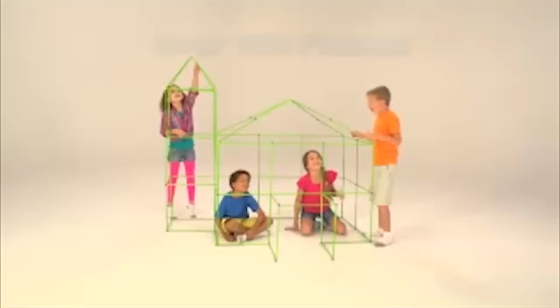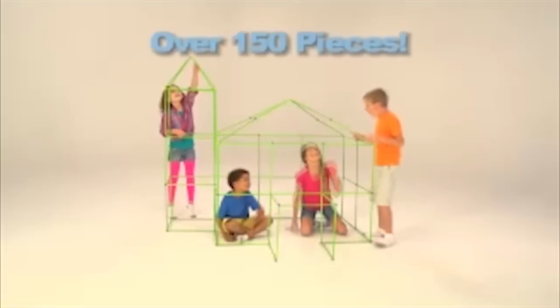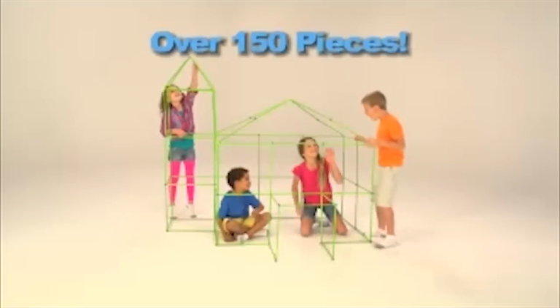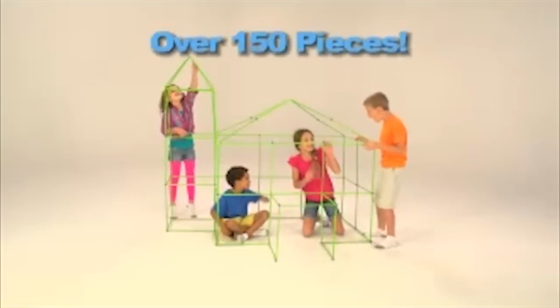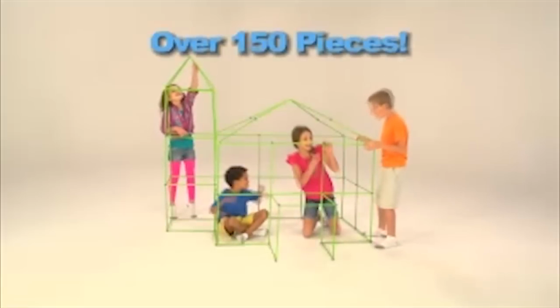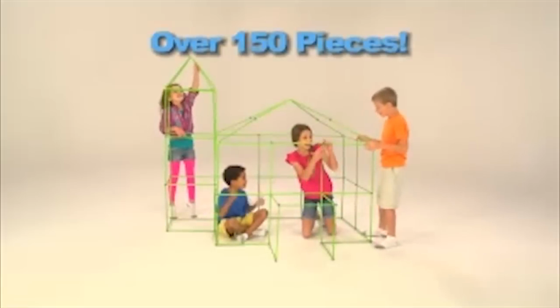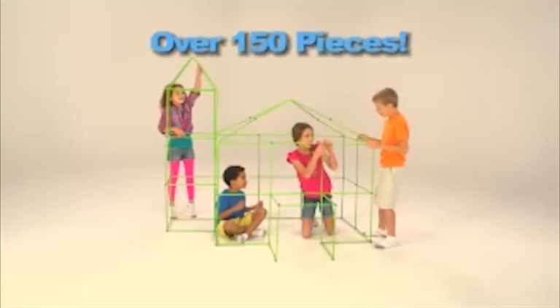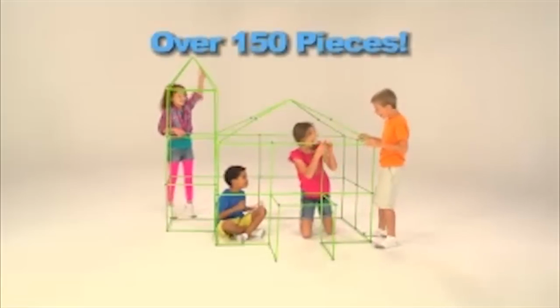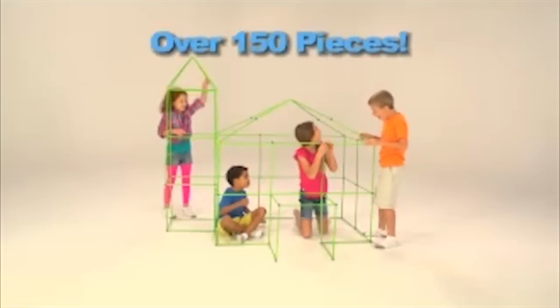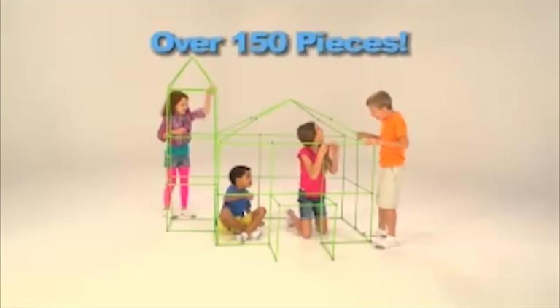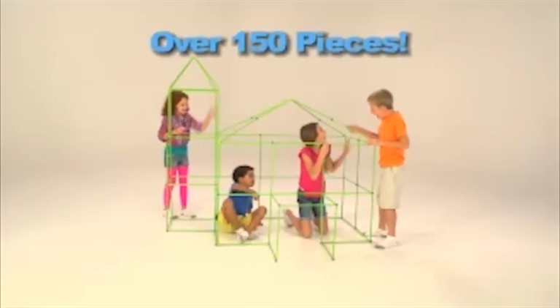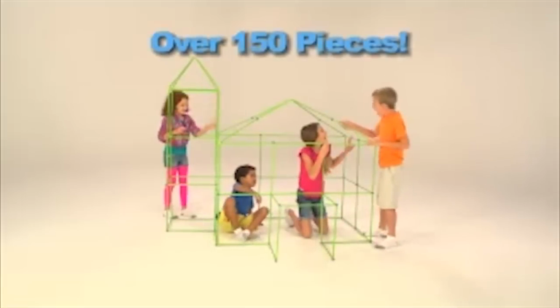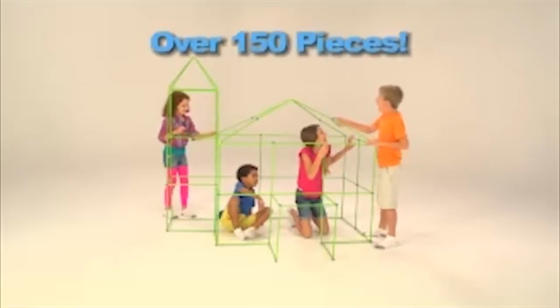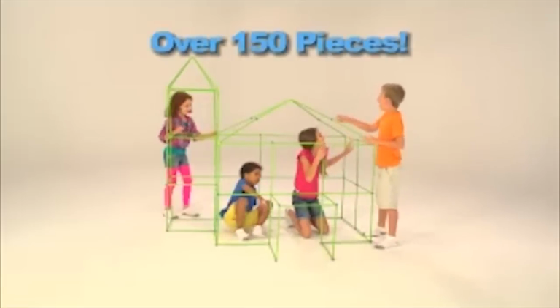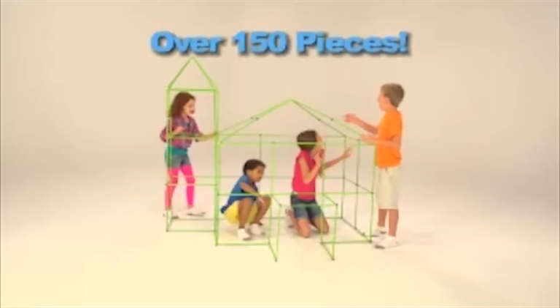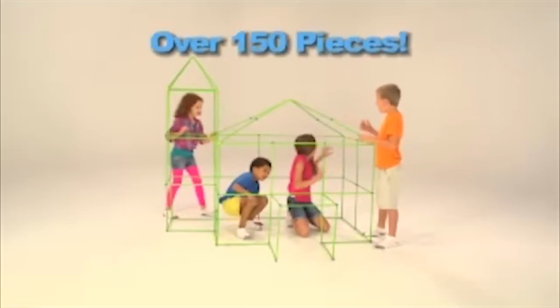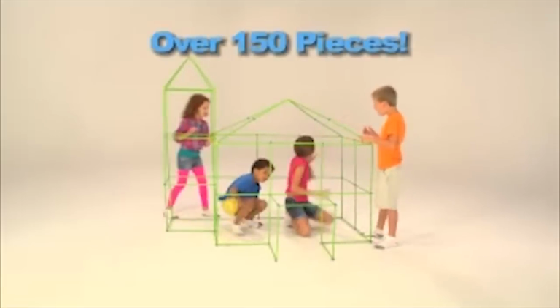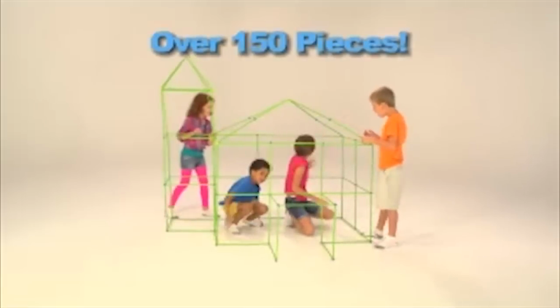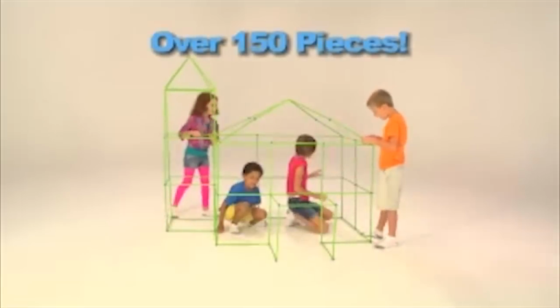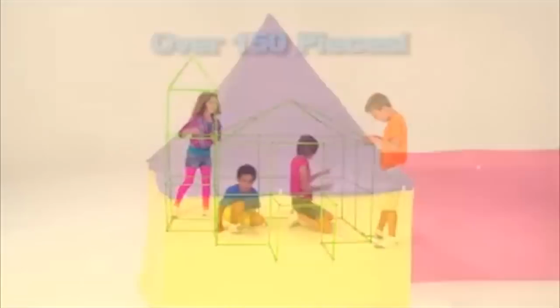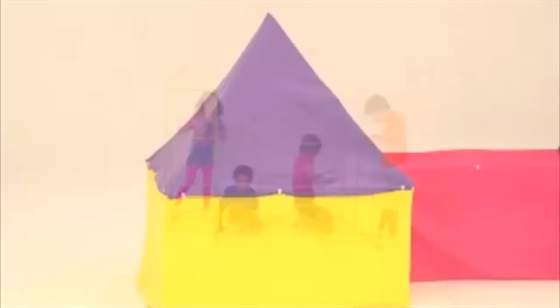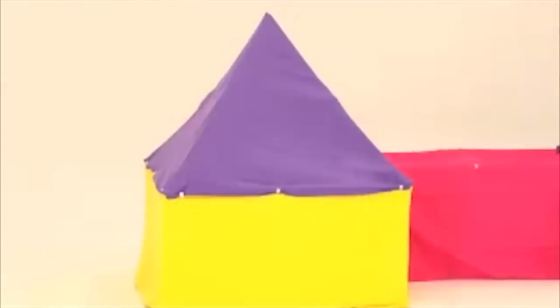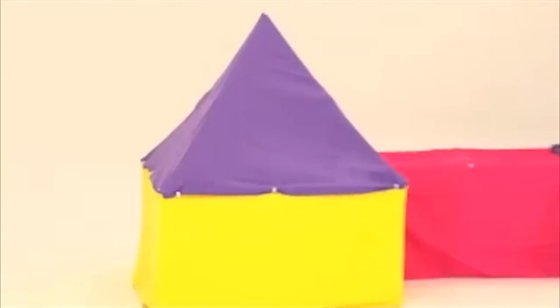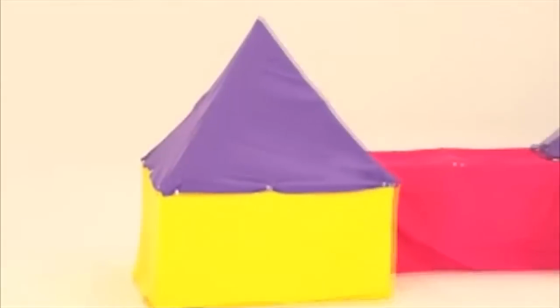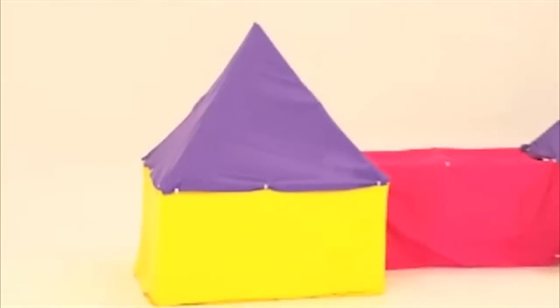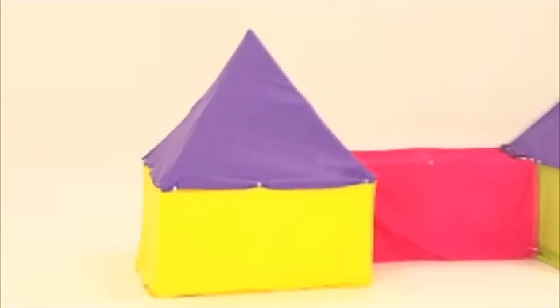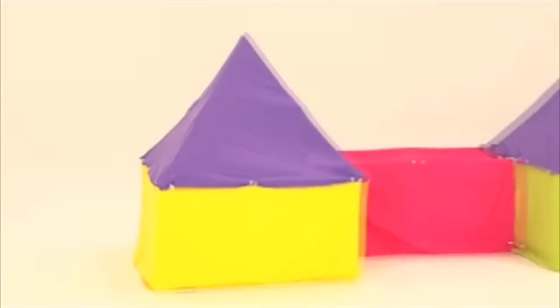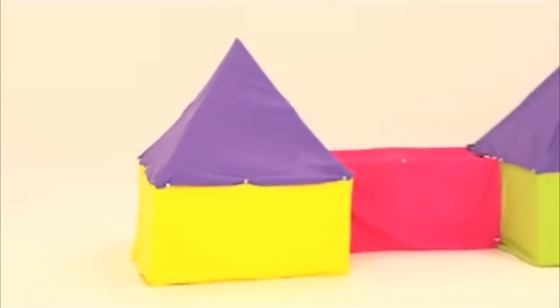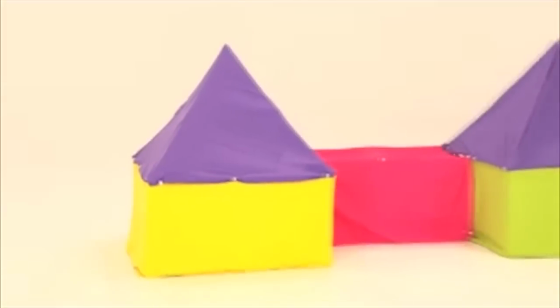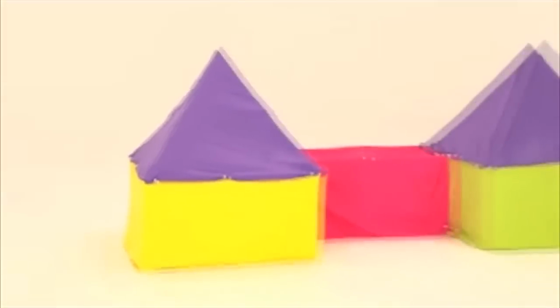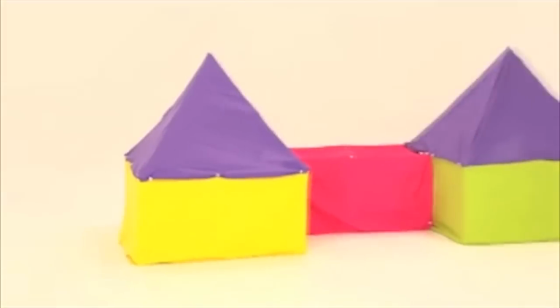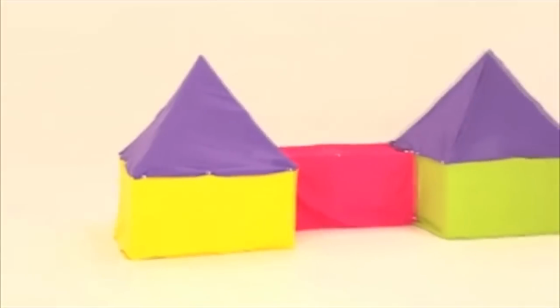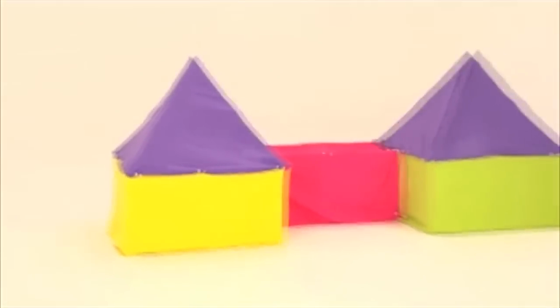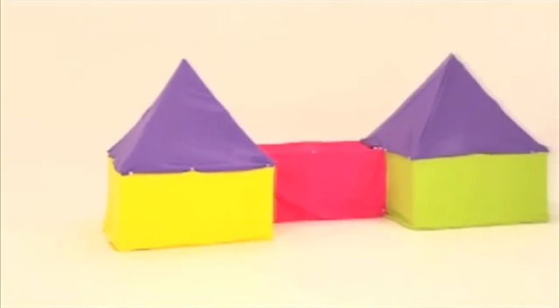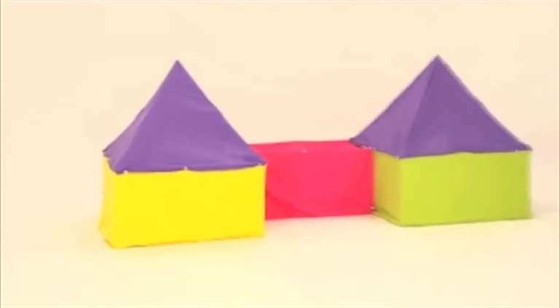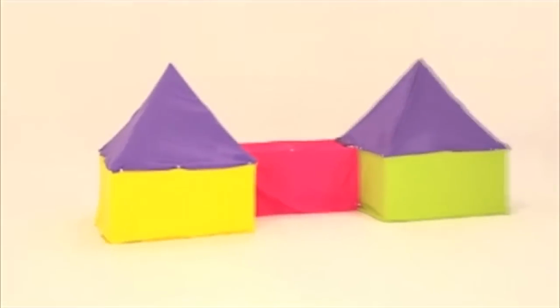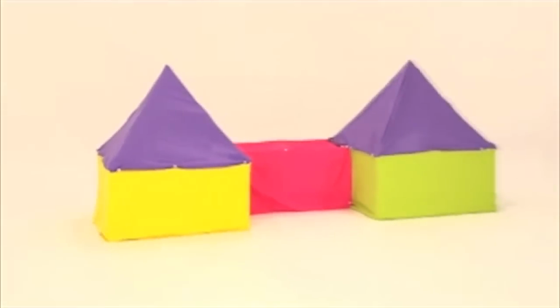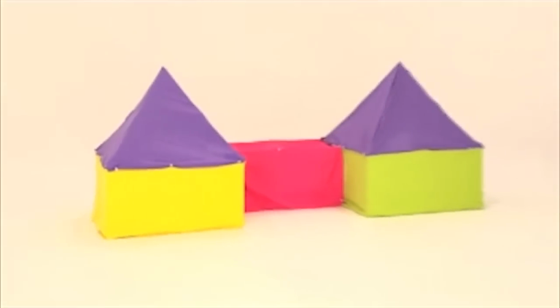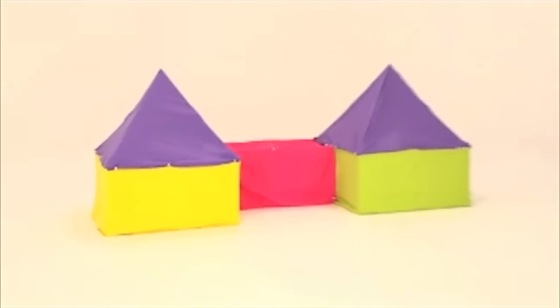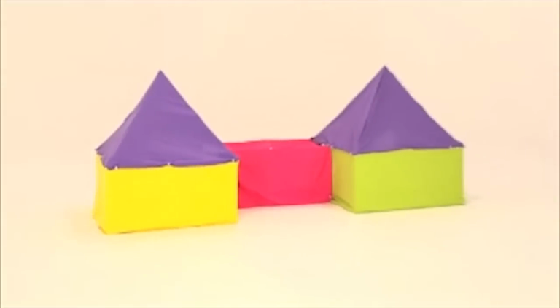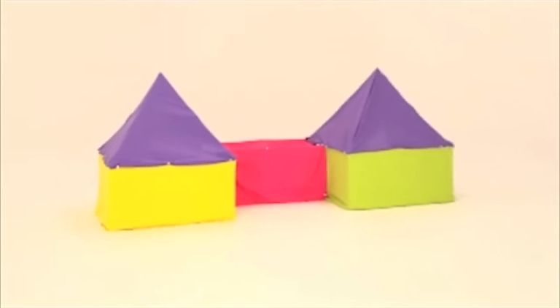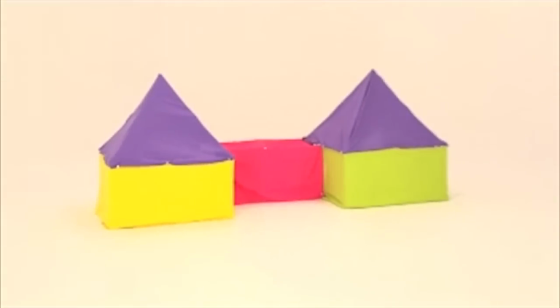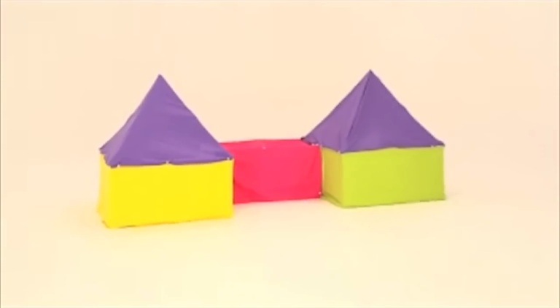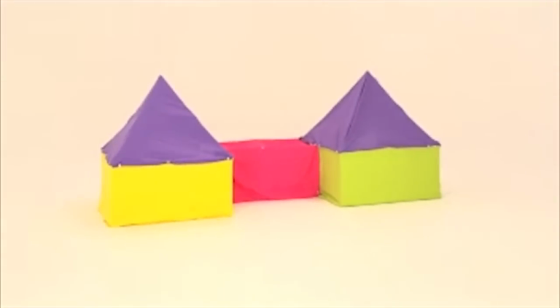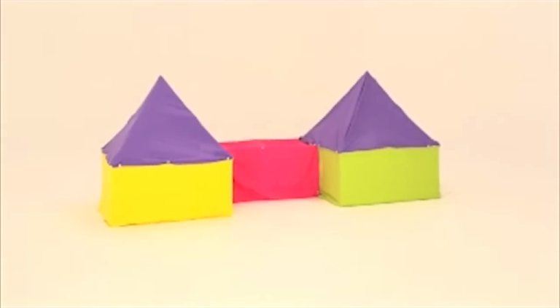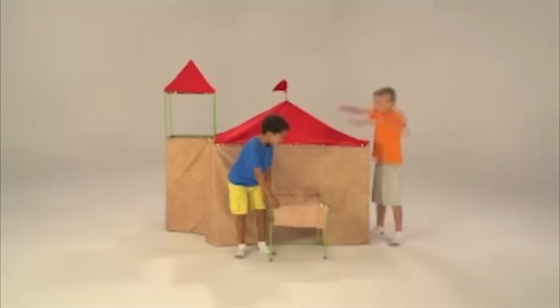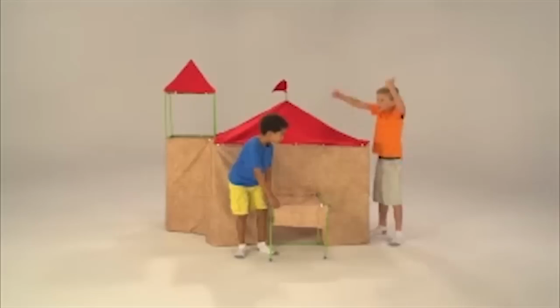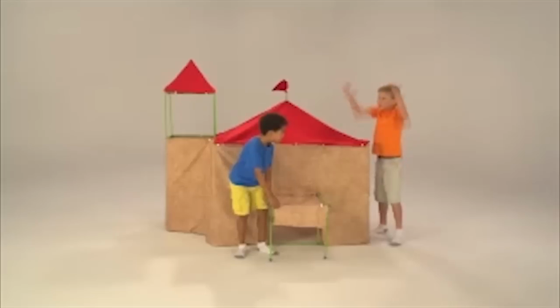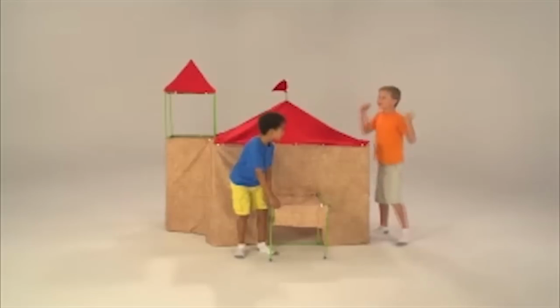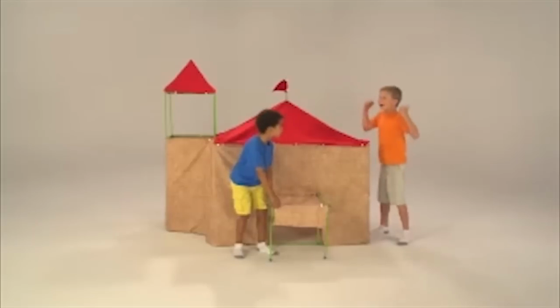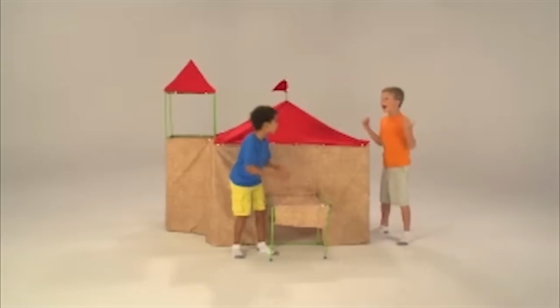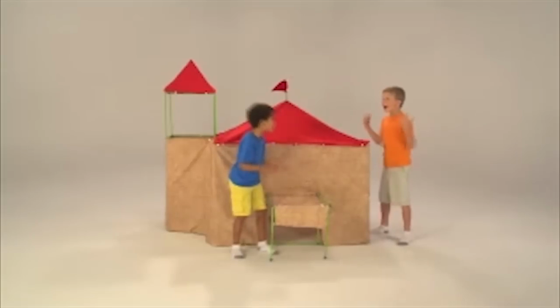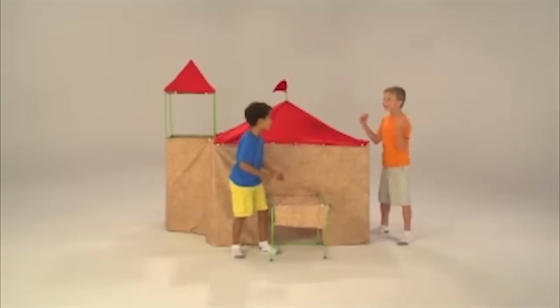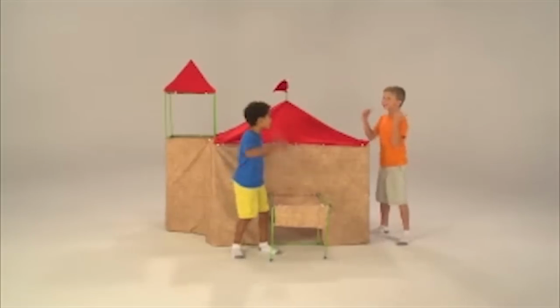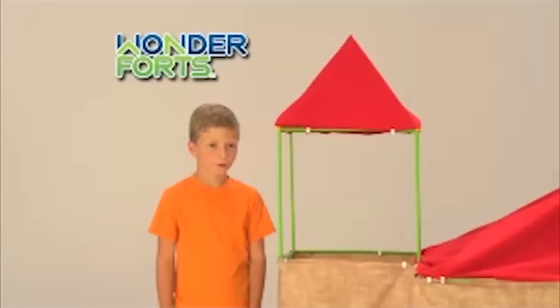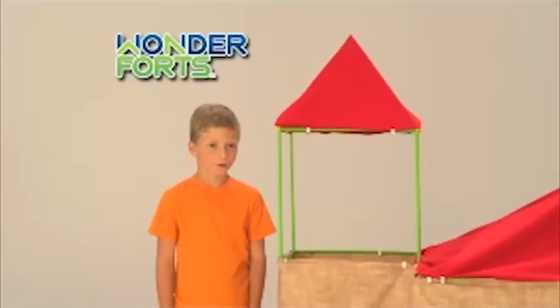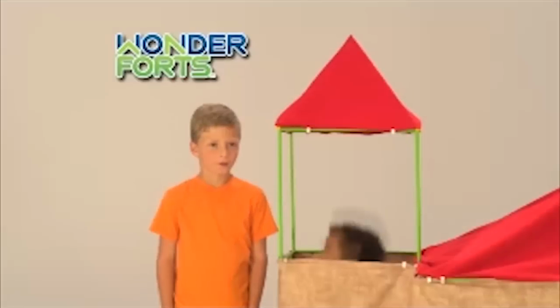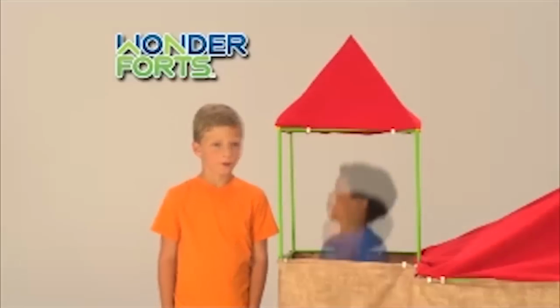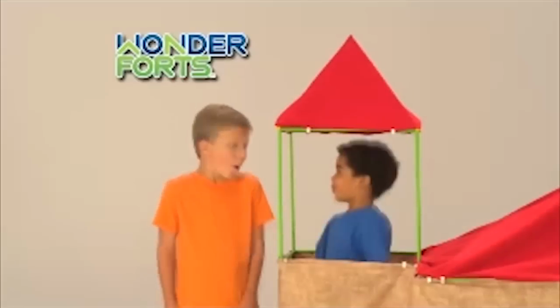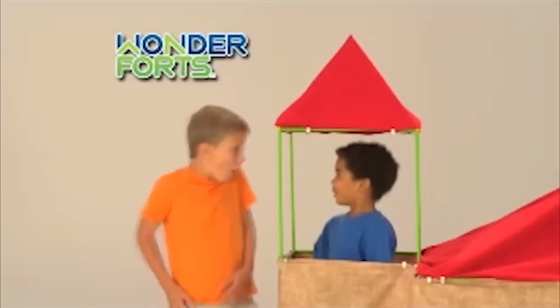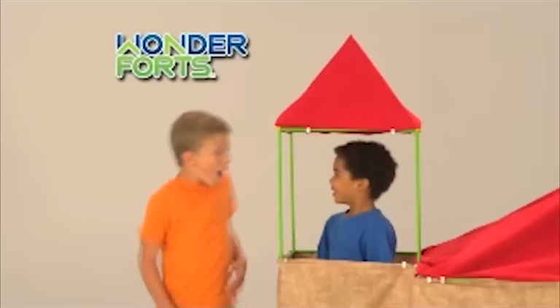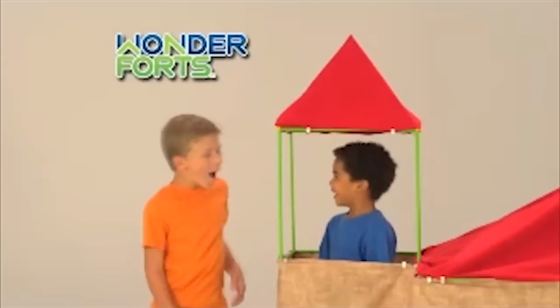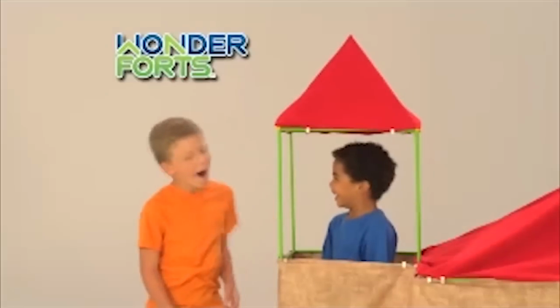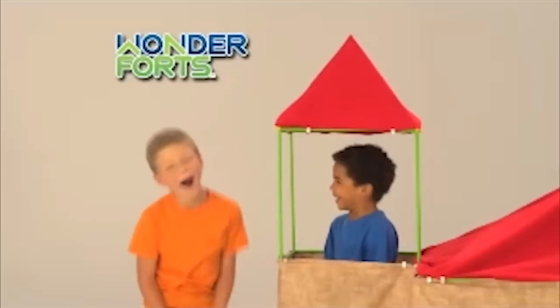Over 150 pieces! With Wonder Forts you can make two forts that connect with a tunnel, or a super fort with a real lookout!